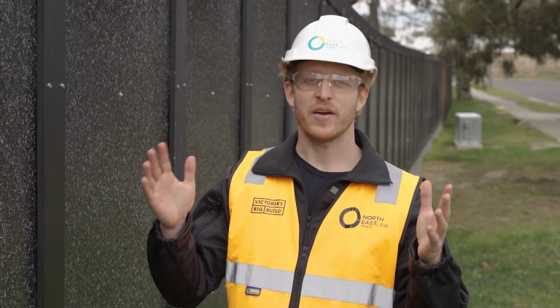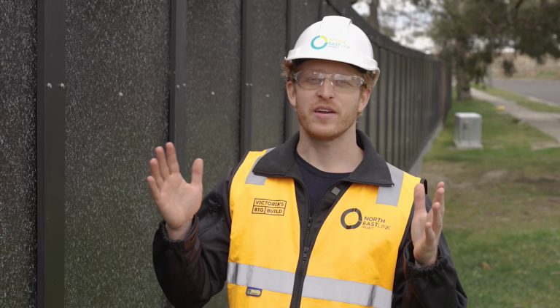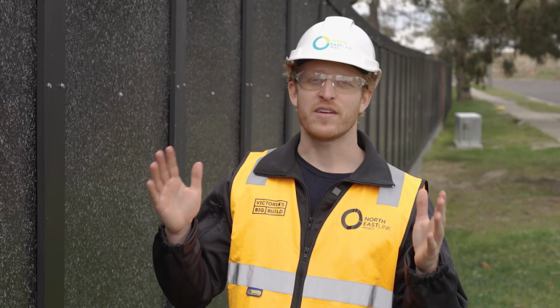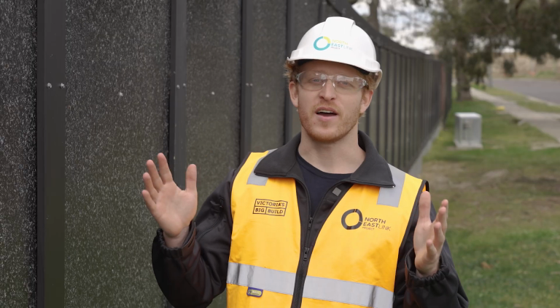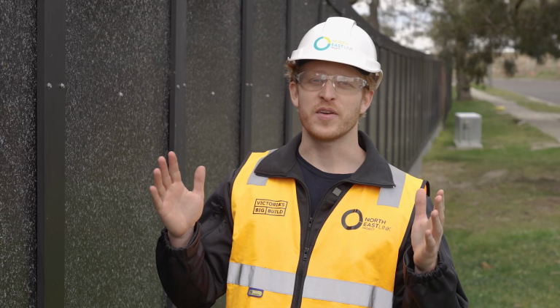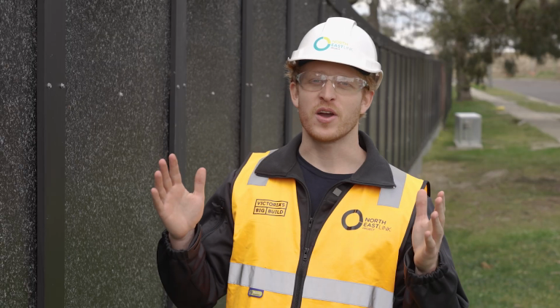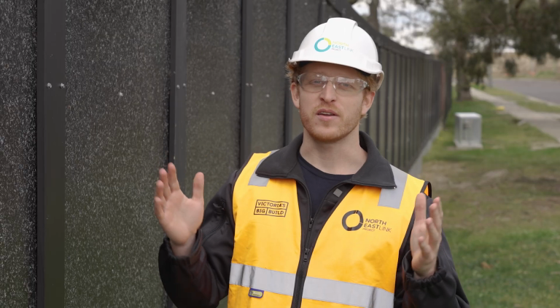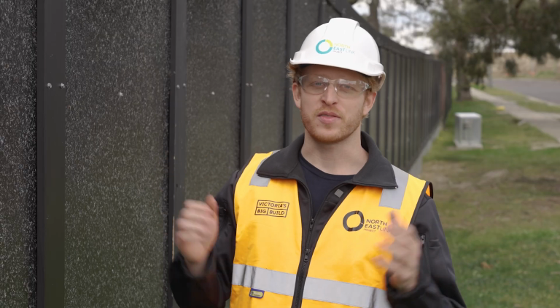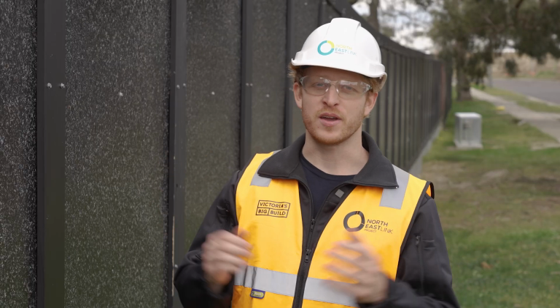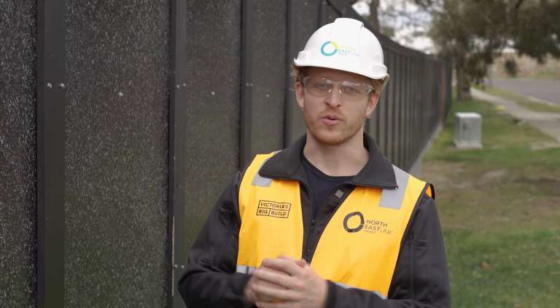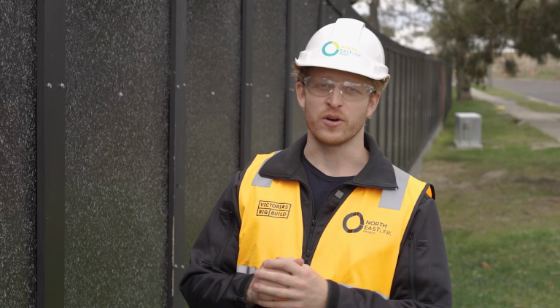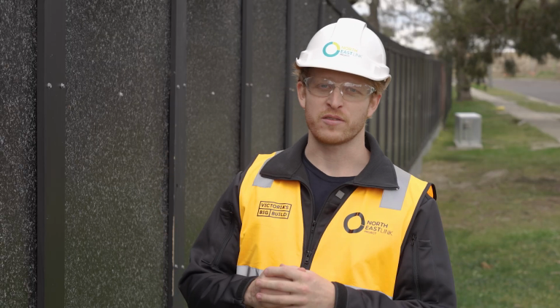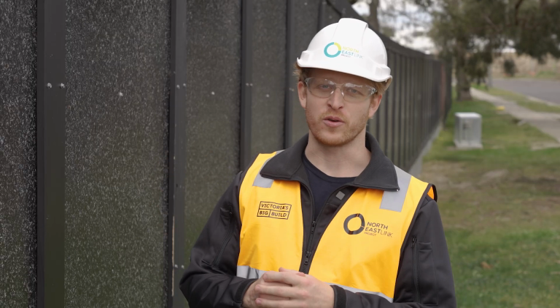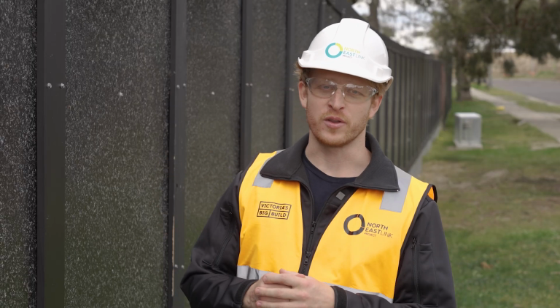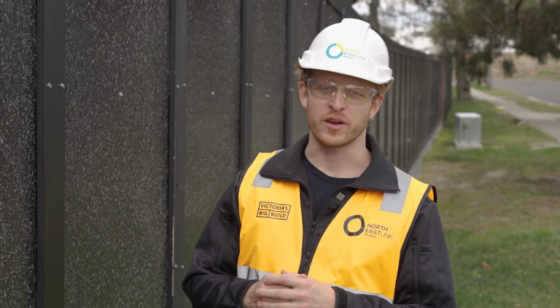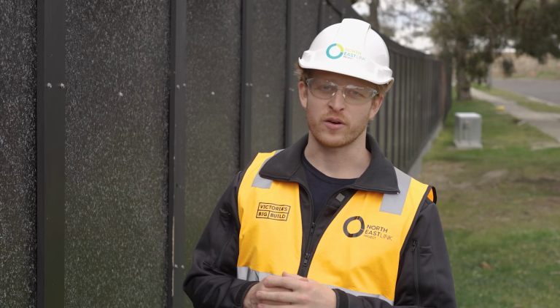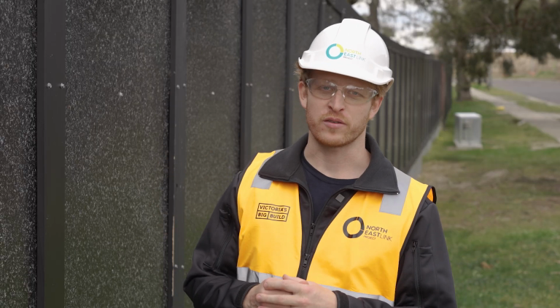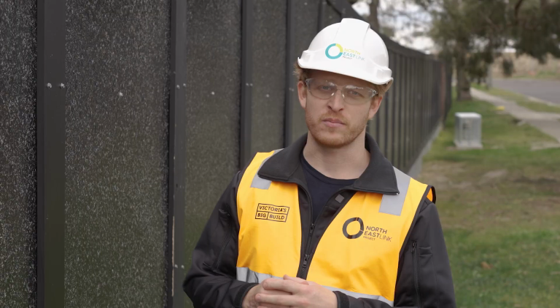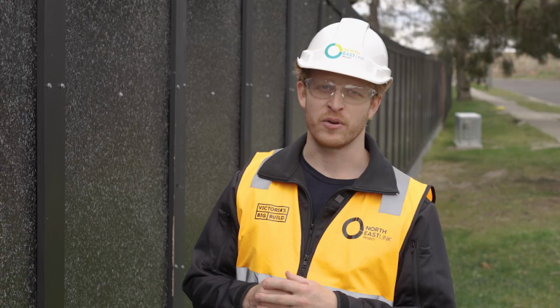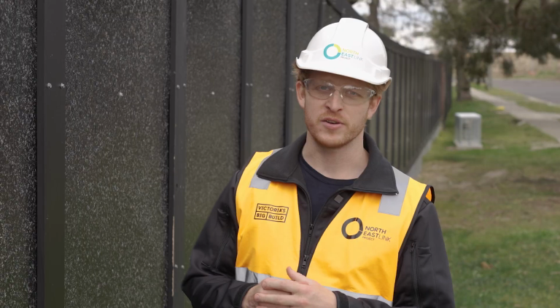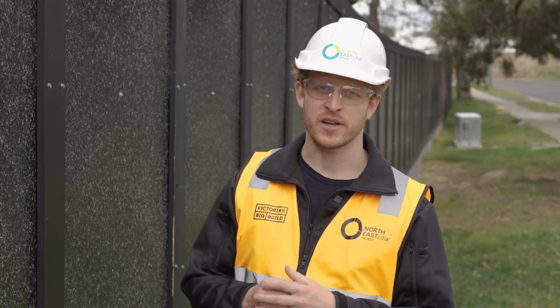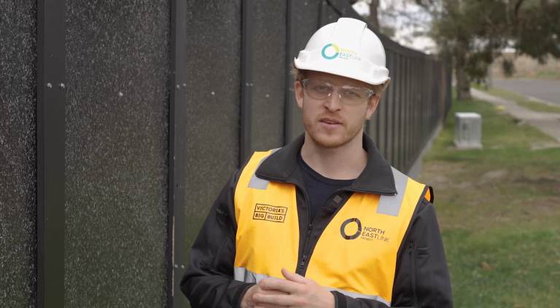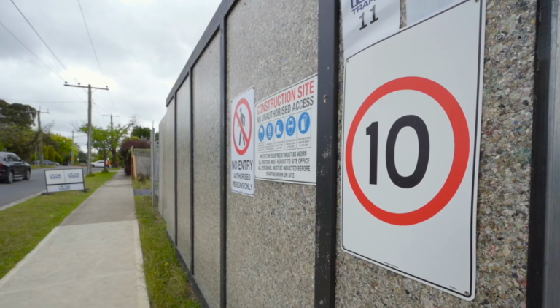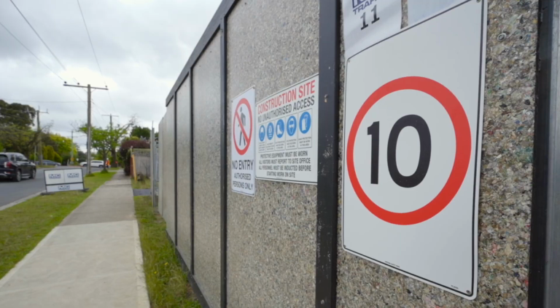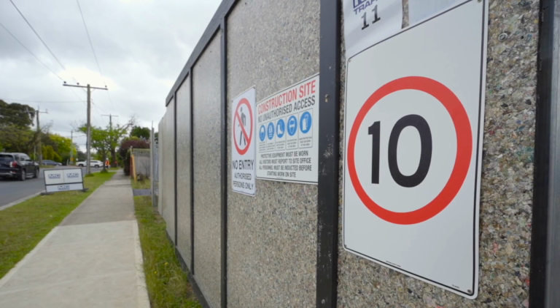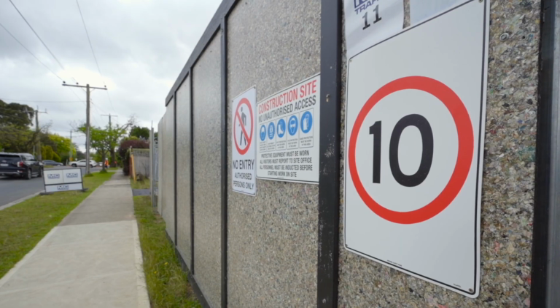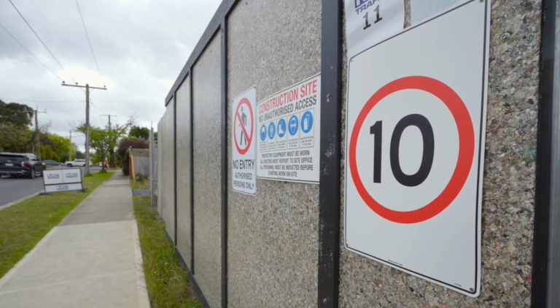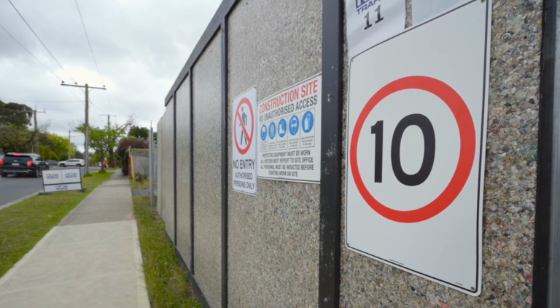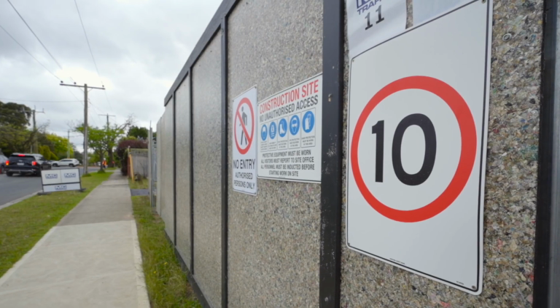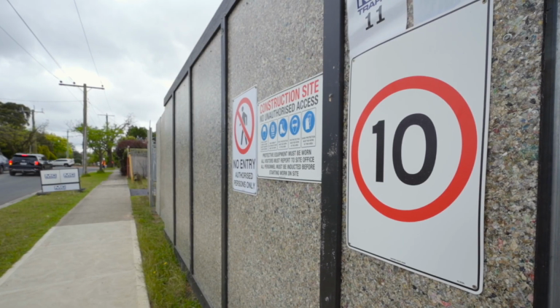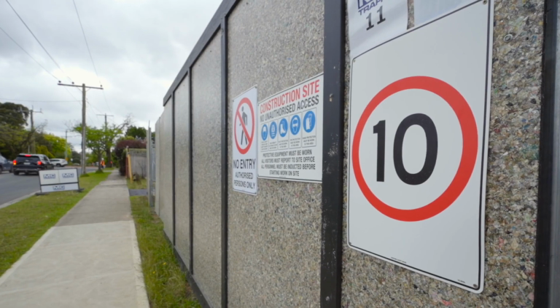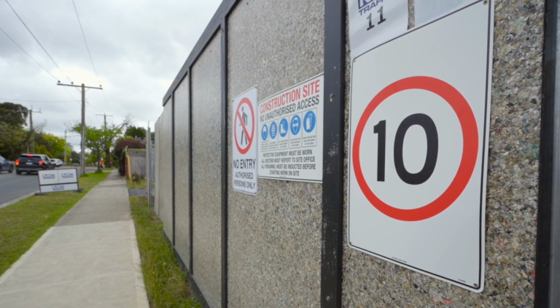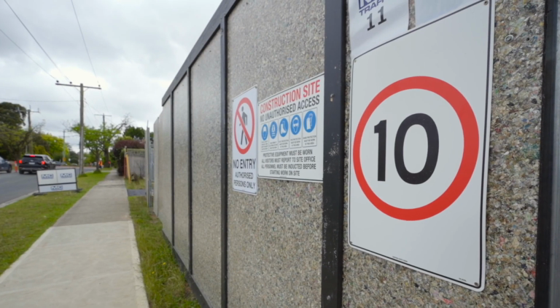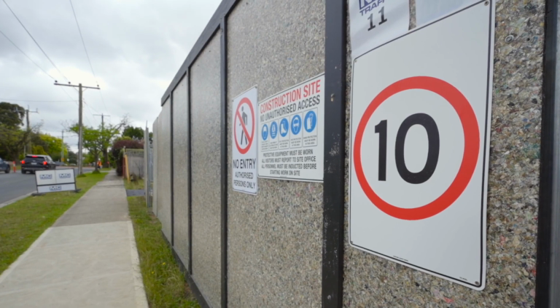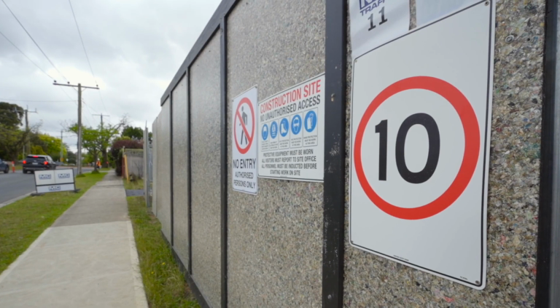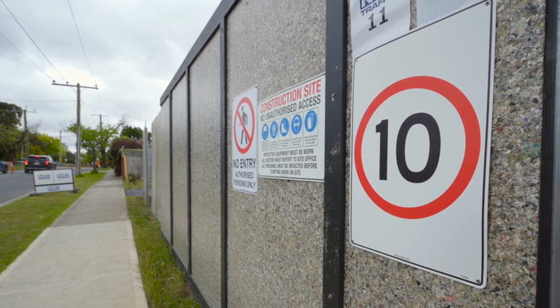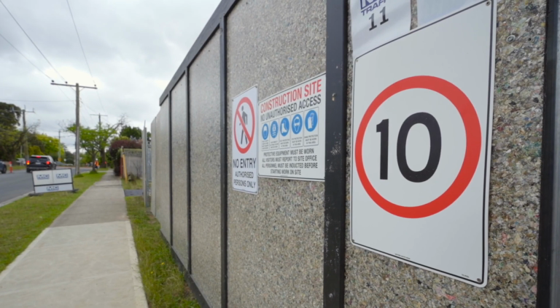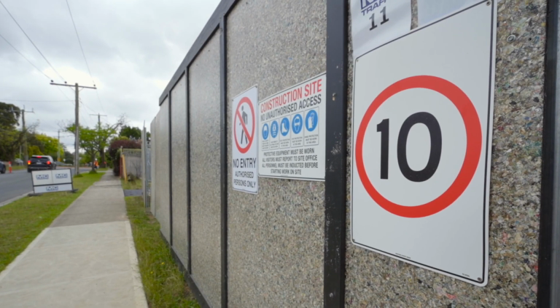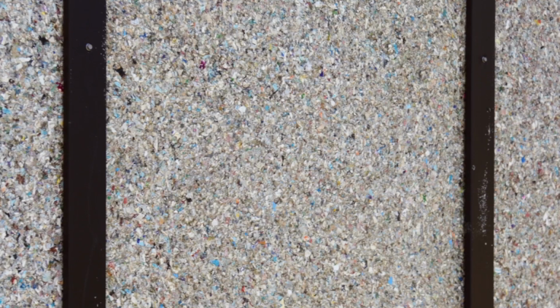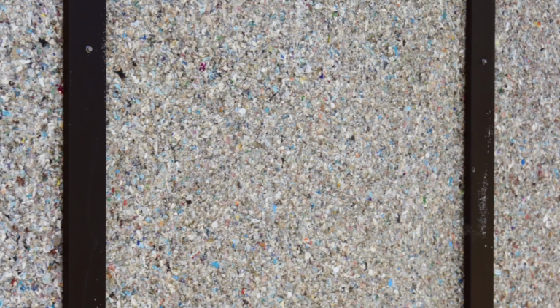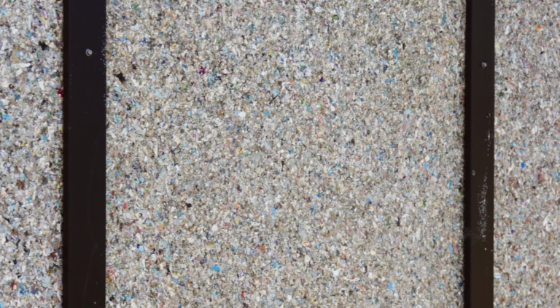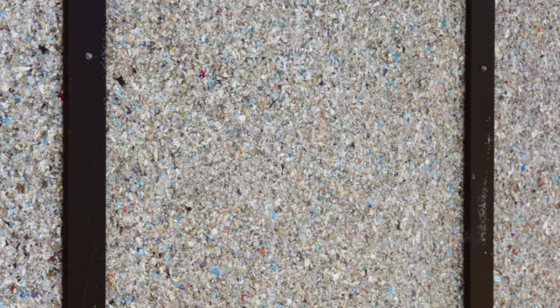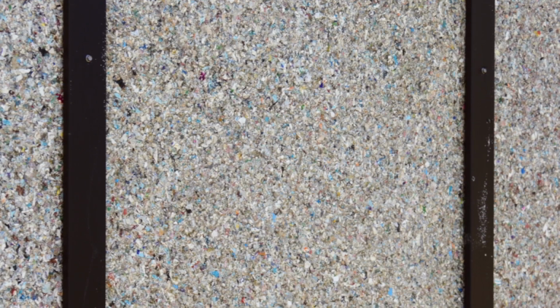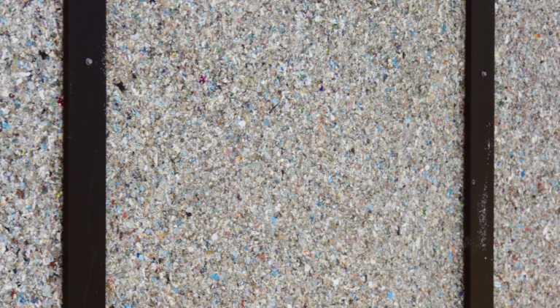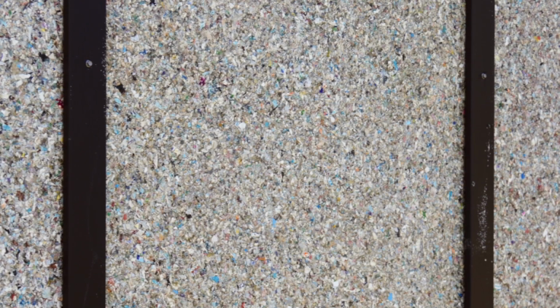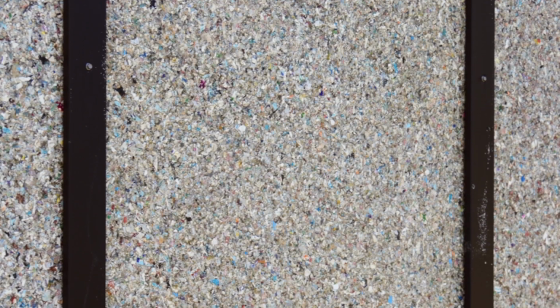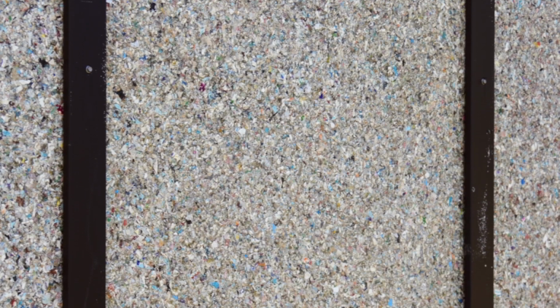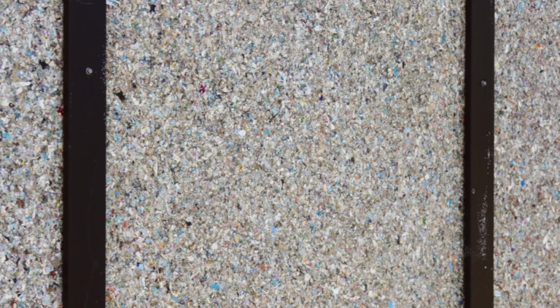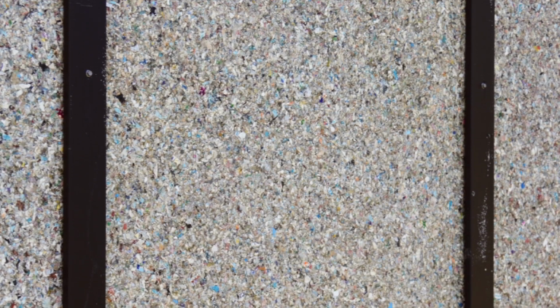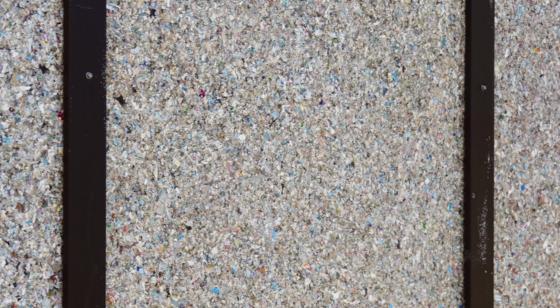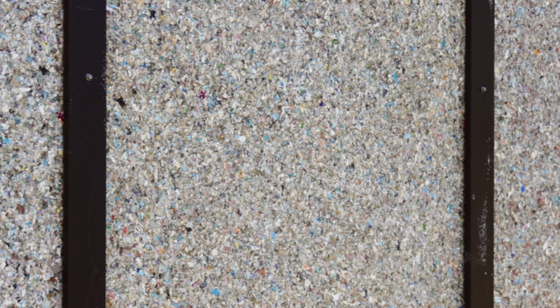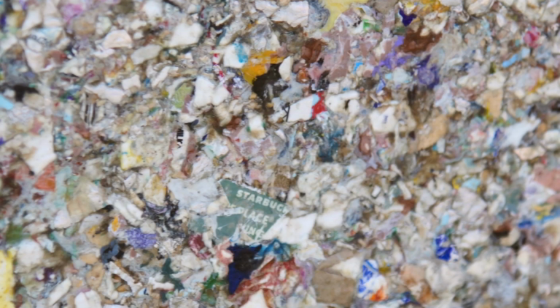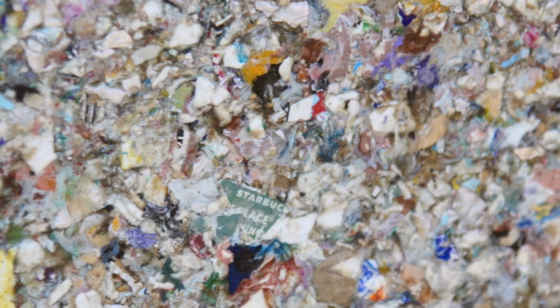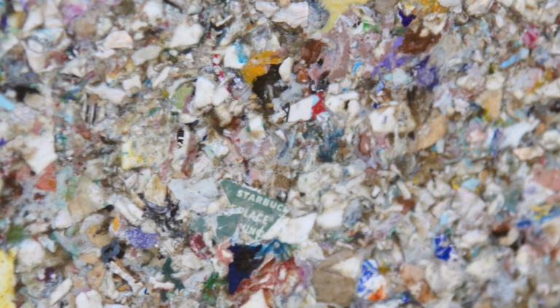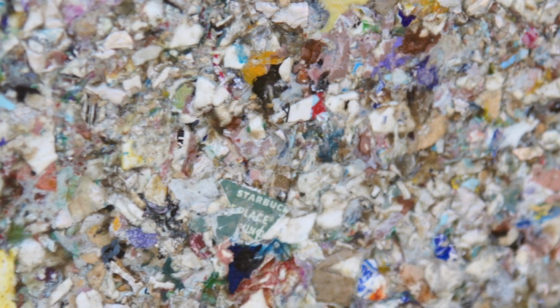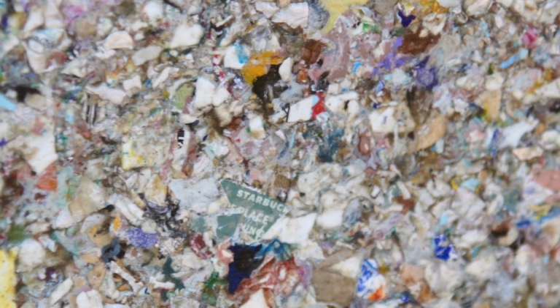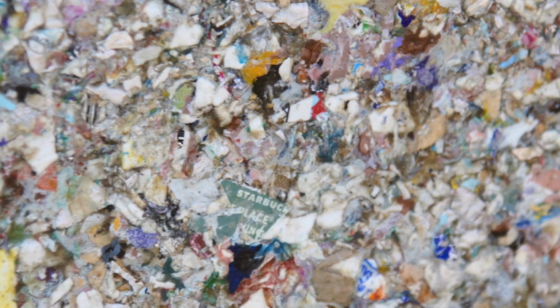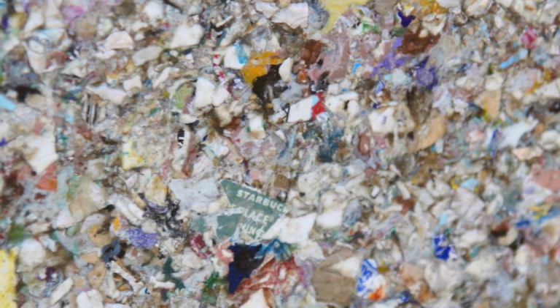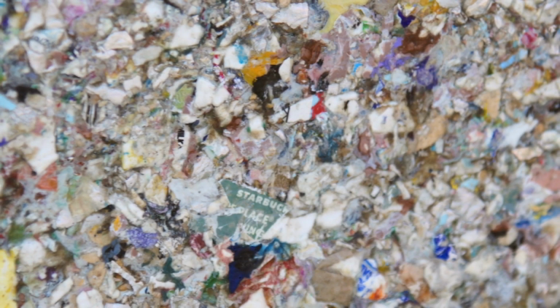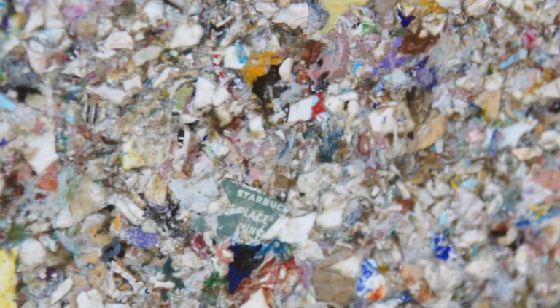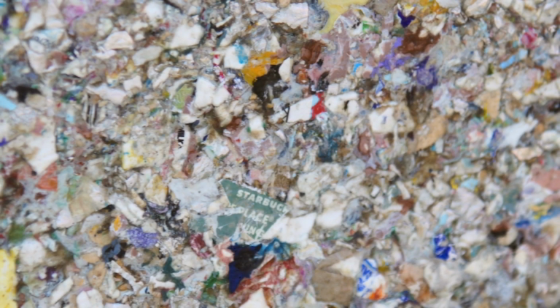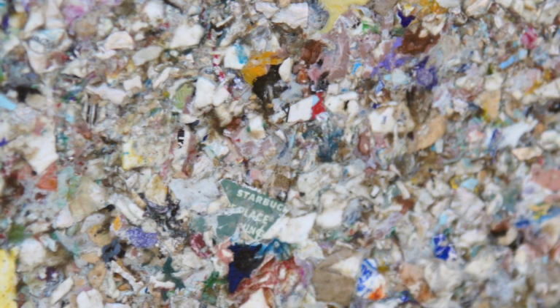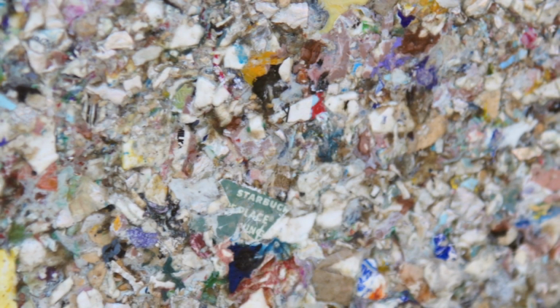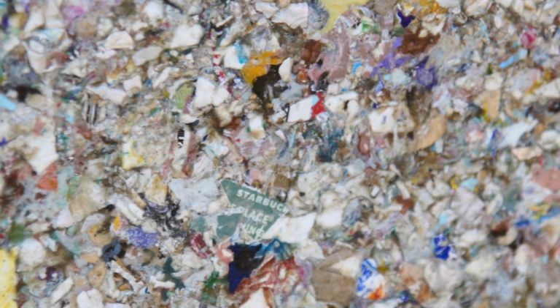Barriers aren't the only thing we're installing across the project. You may have seen these temporary noise walls, helping to reduce noise for locals while we work.